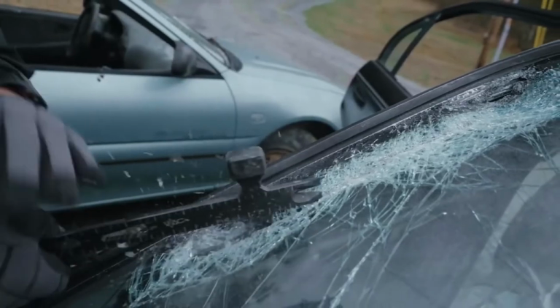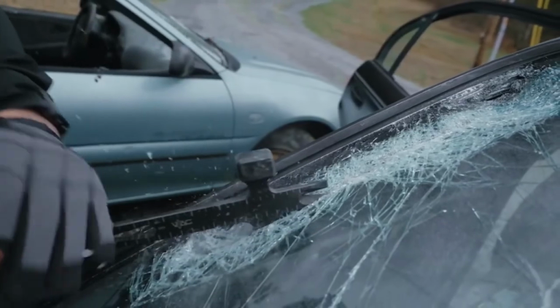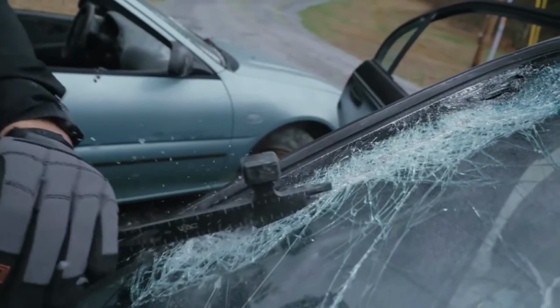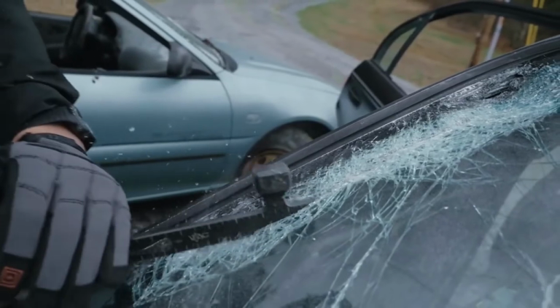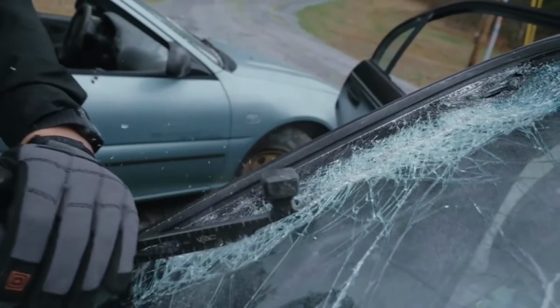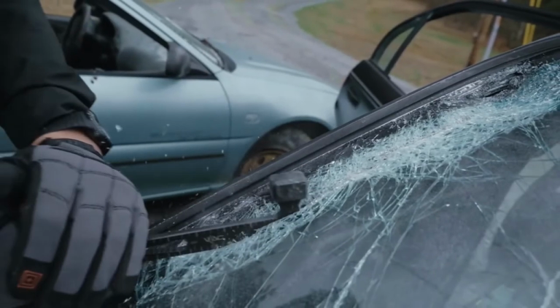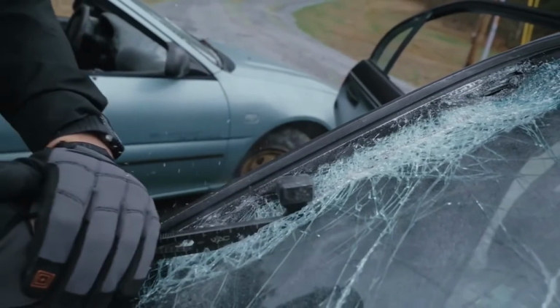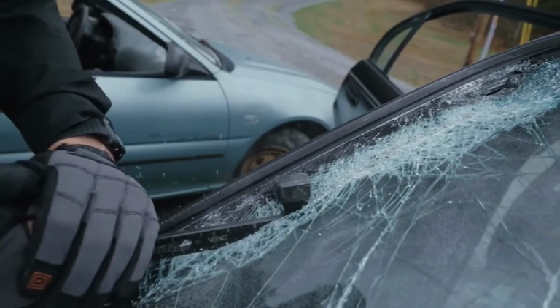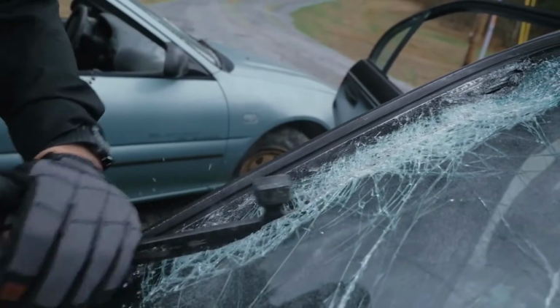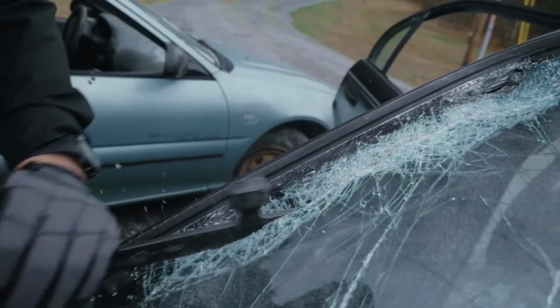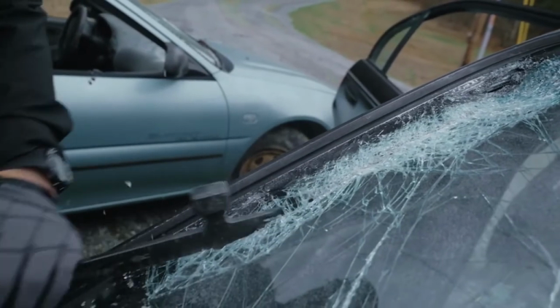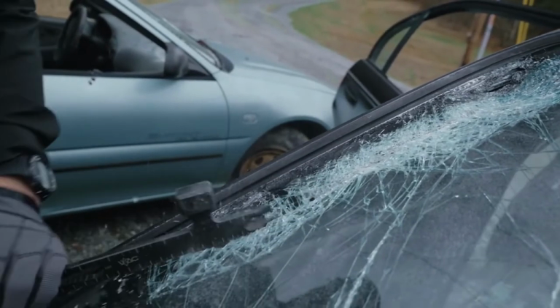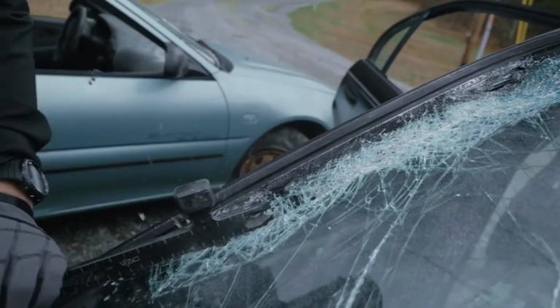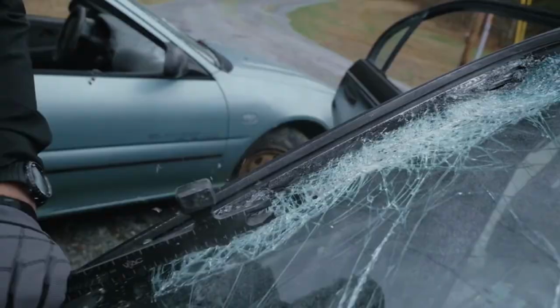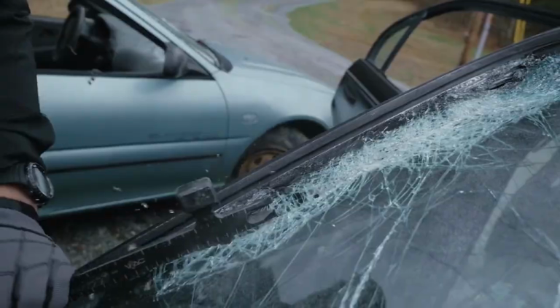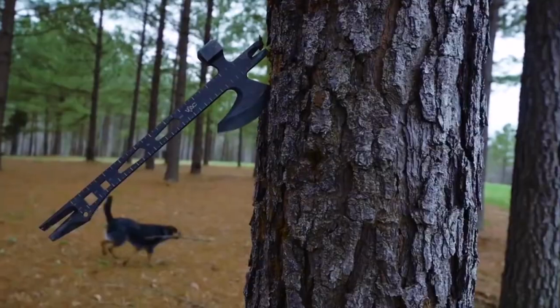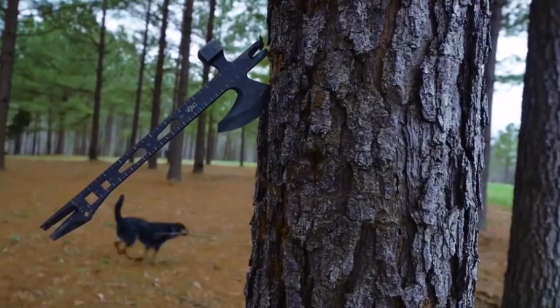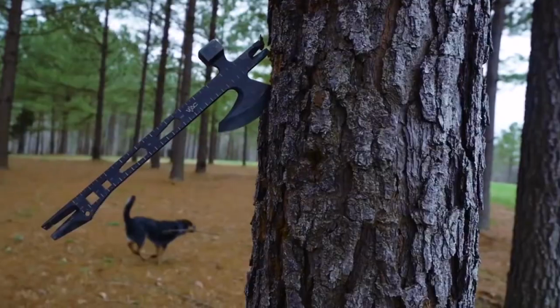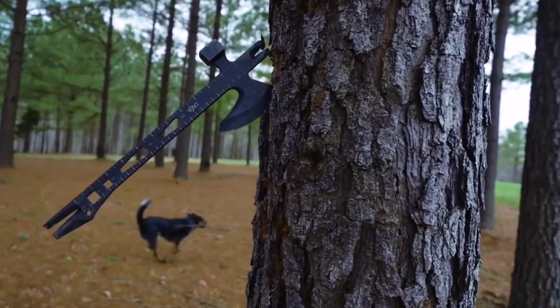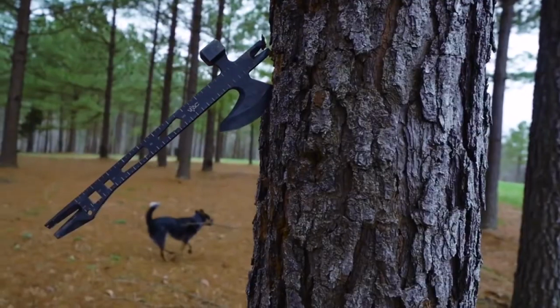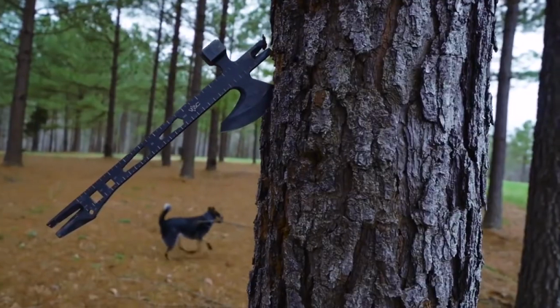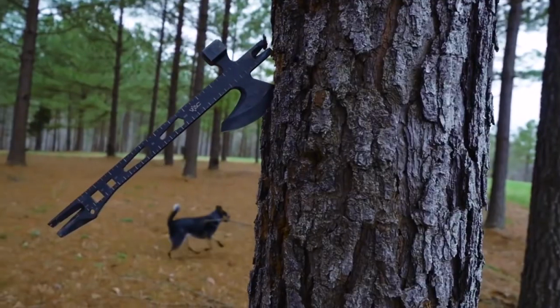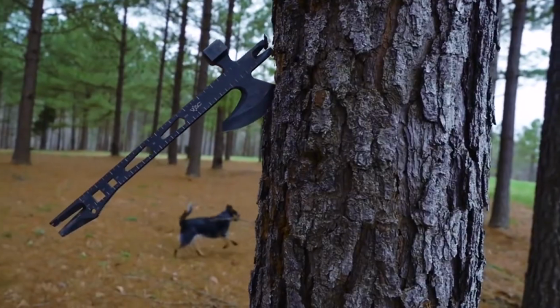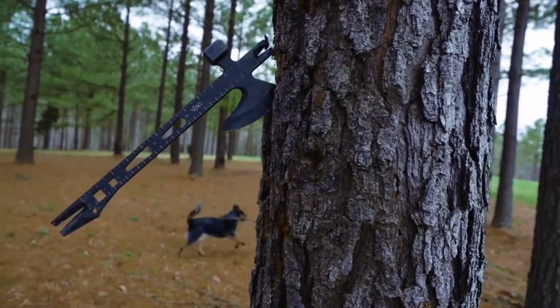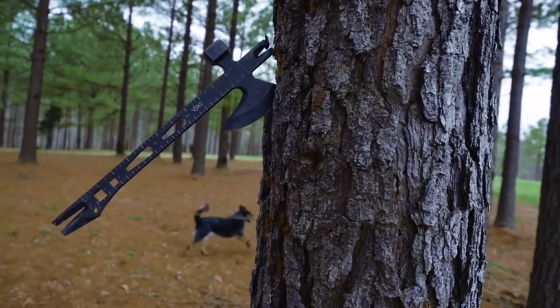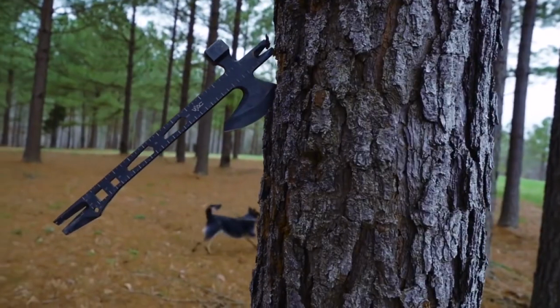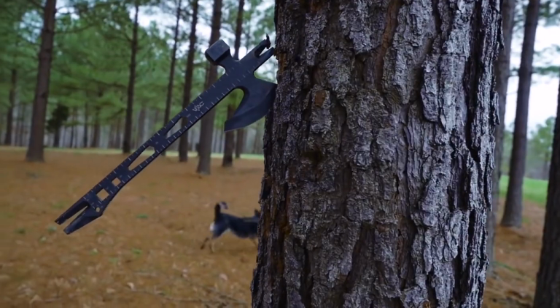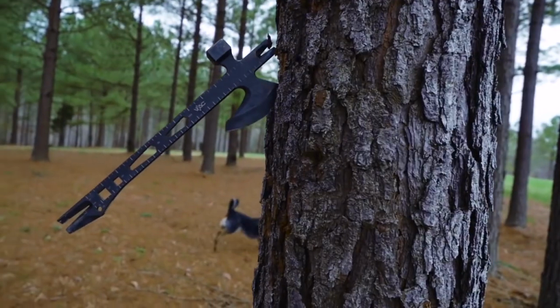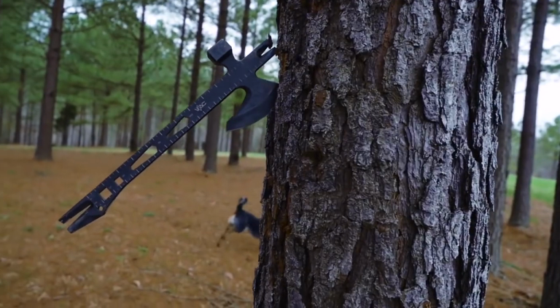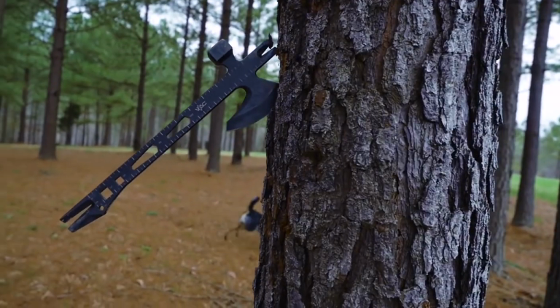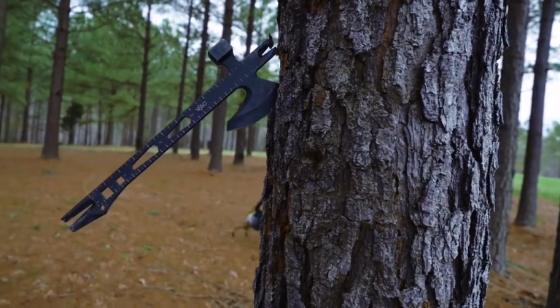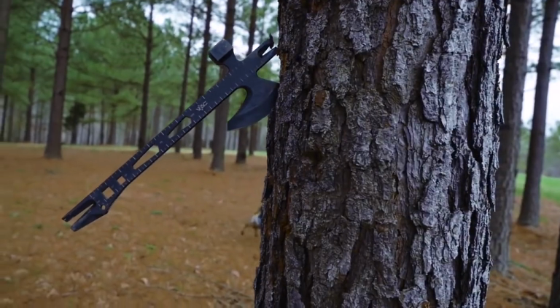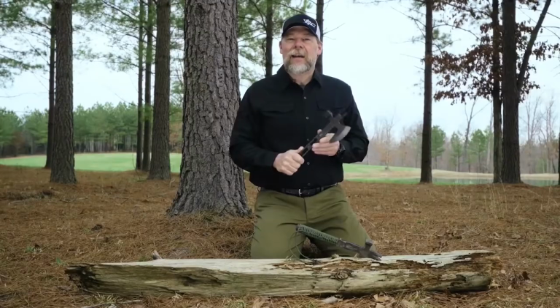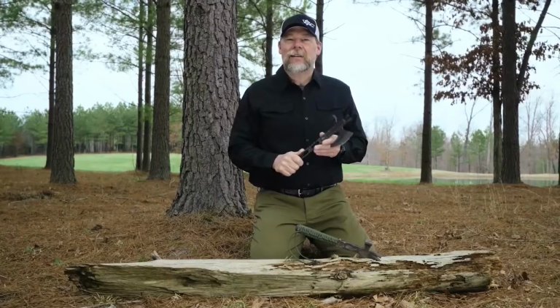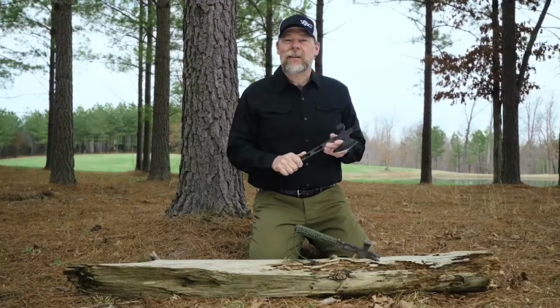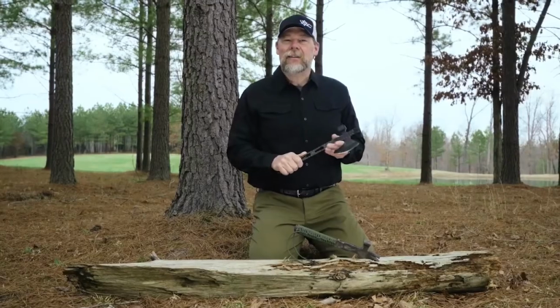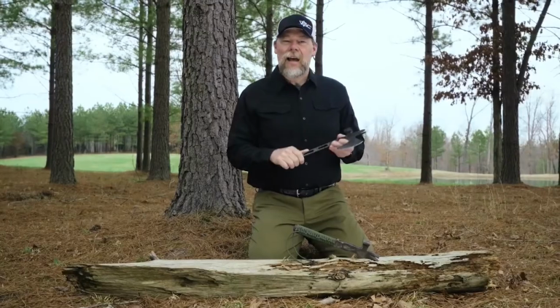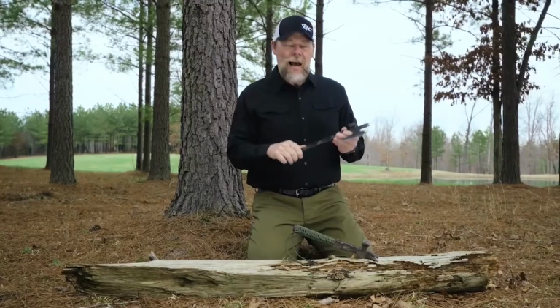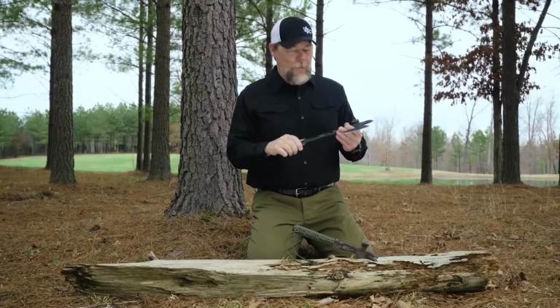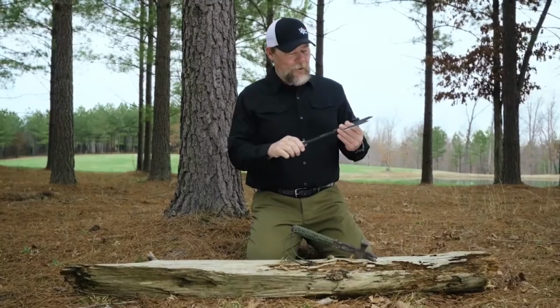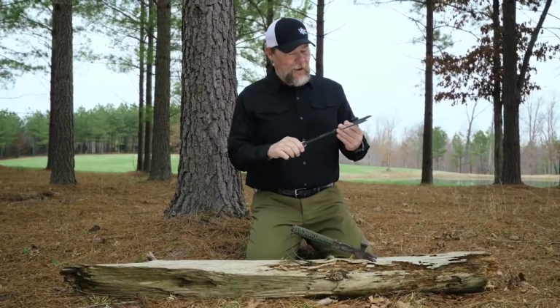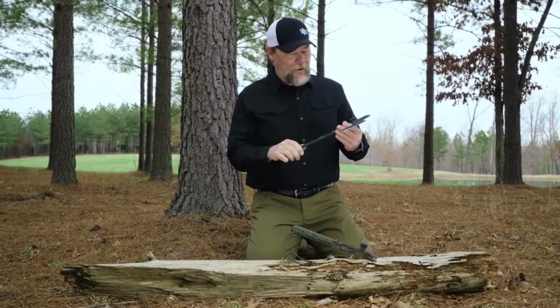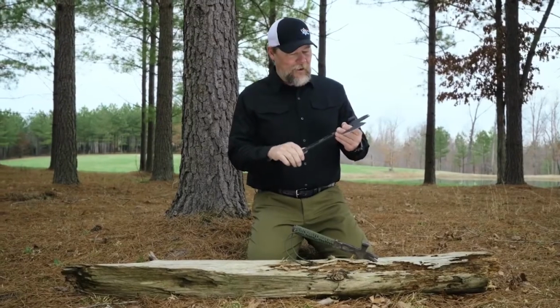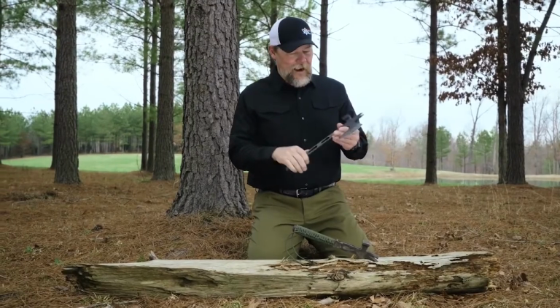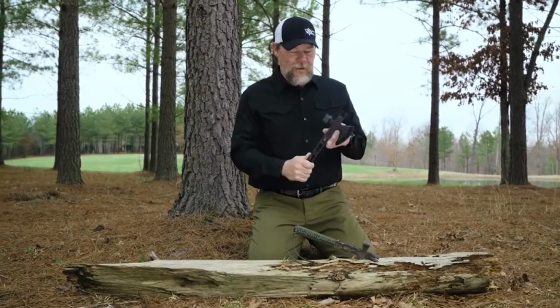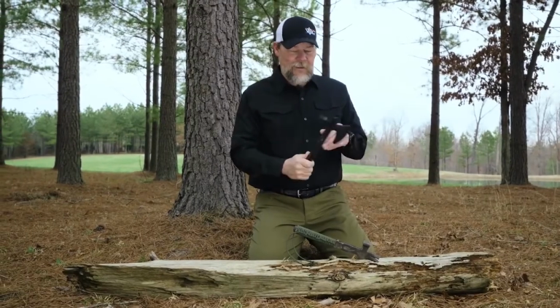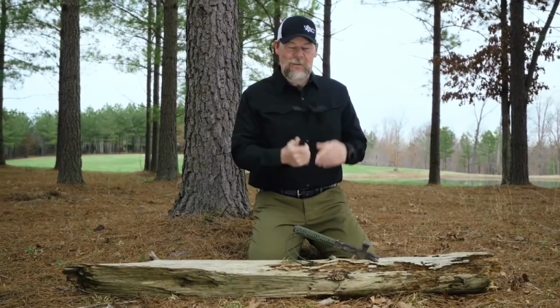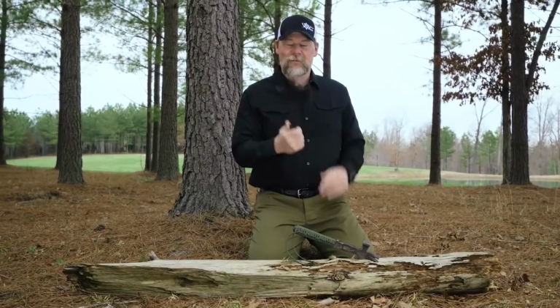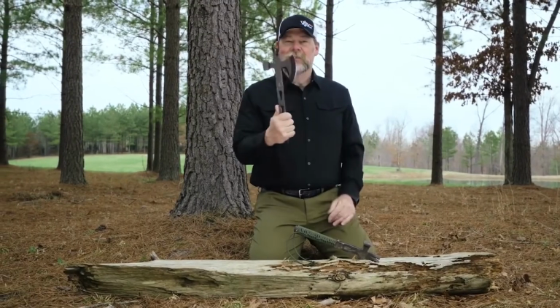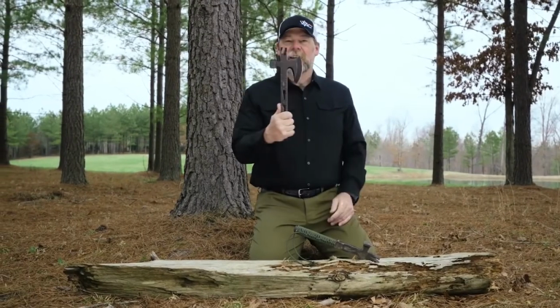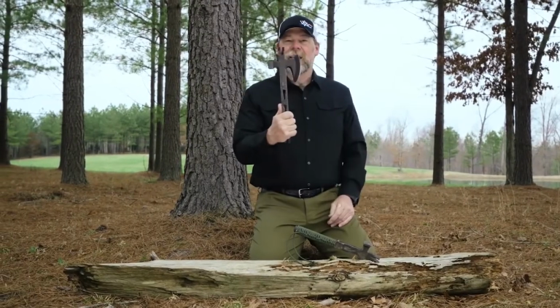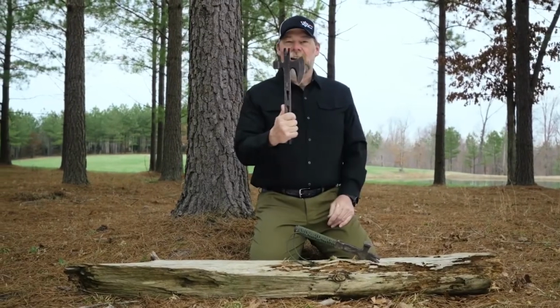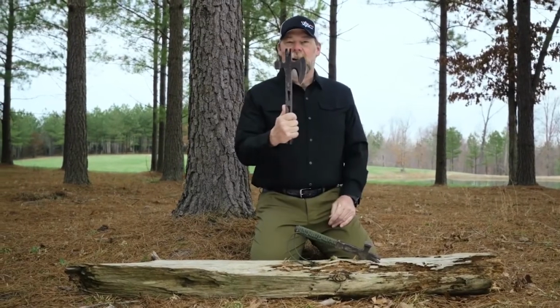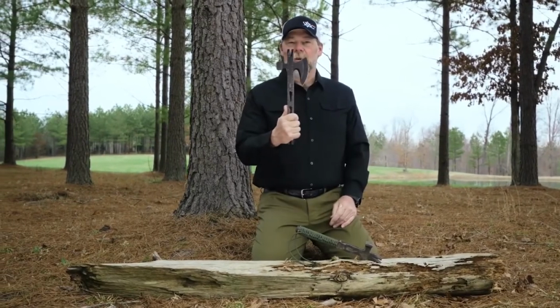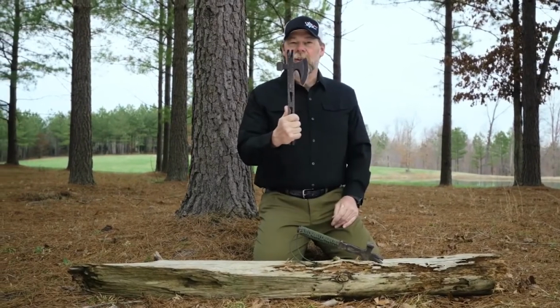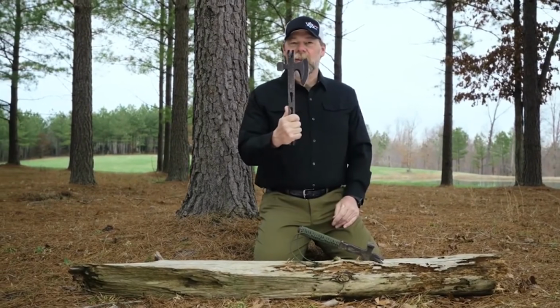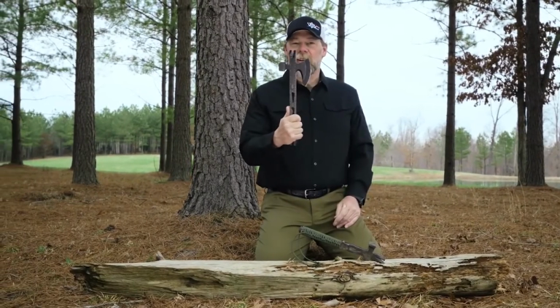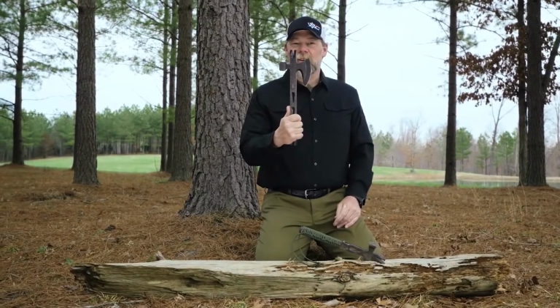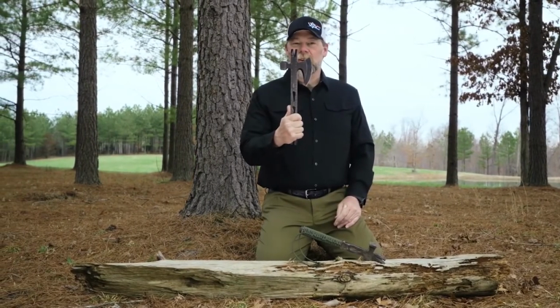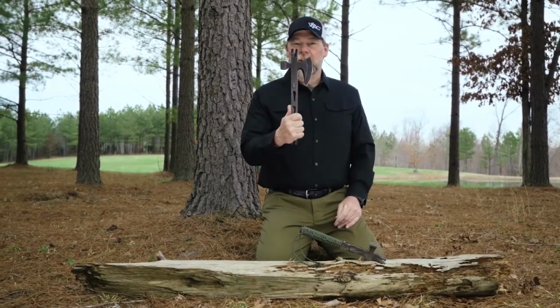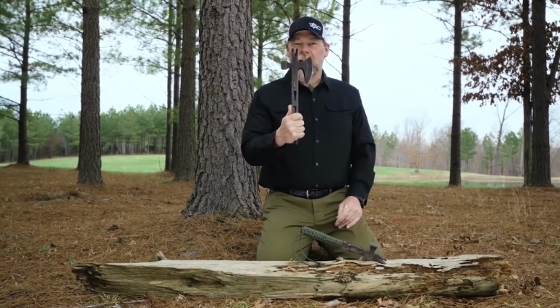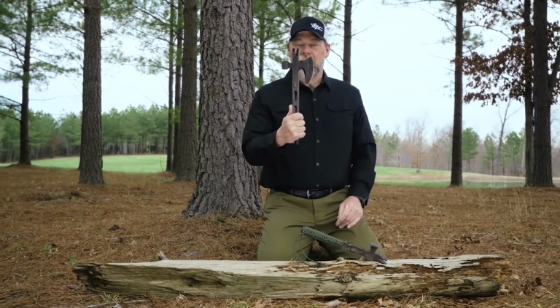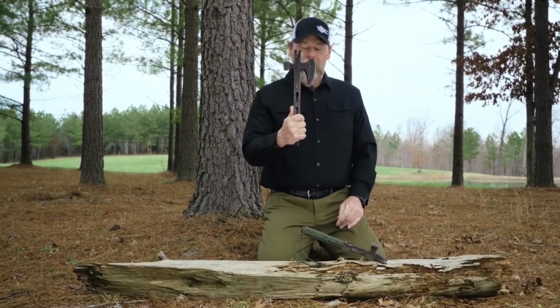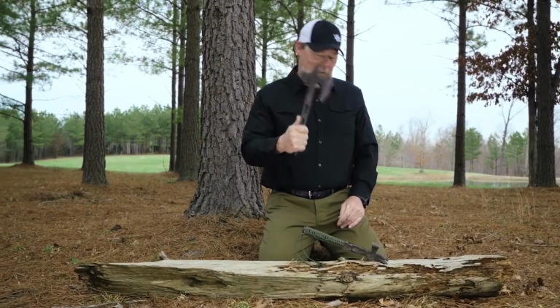Once again, this is the 5.11 Viking Tactics Operator Axe and I really think you're going to like it.